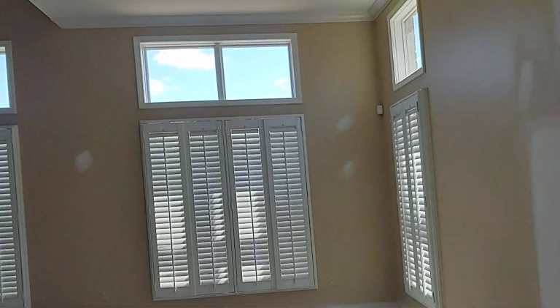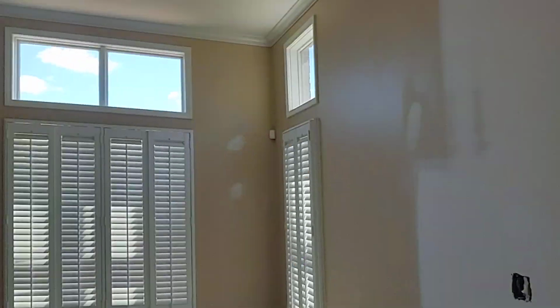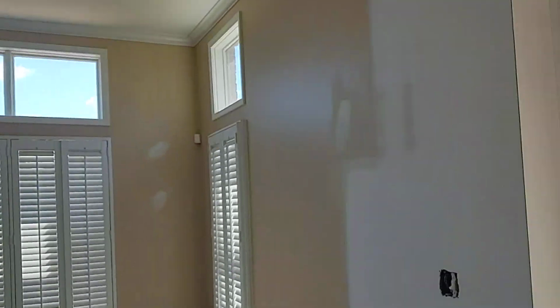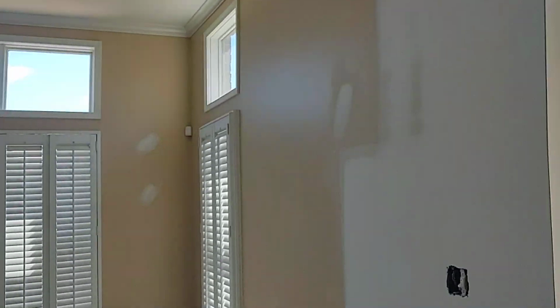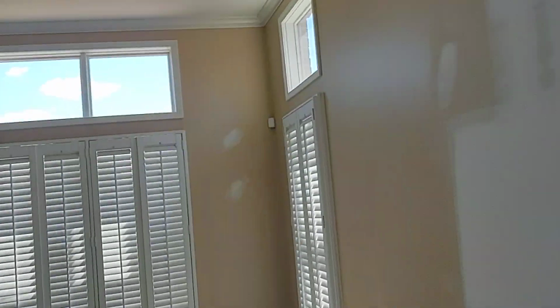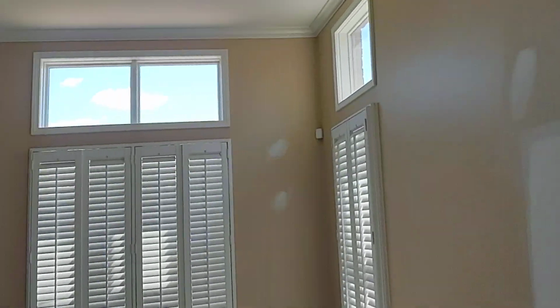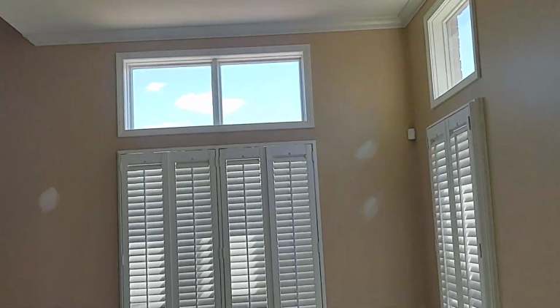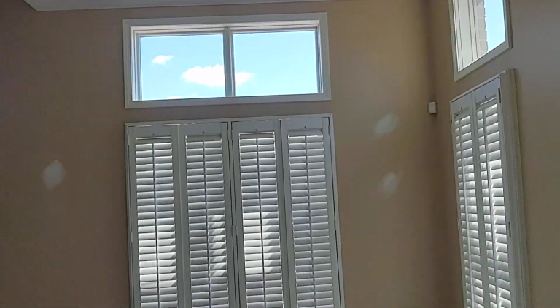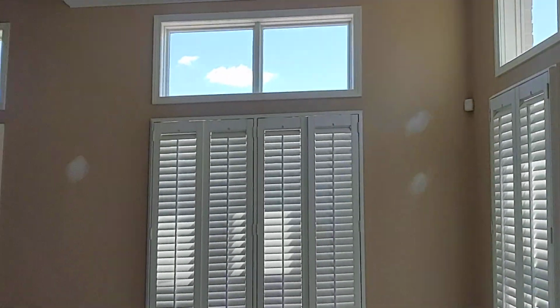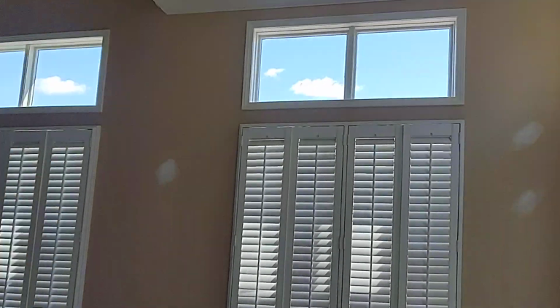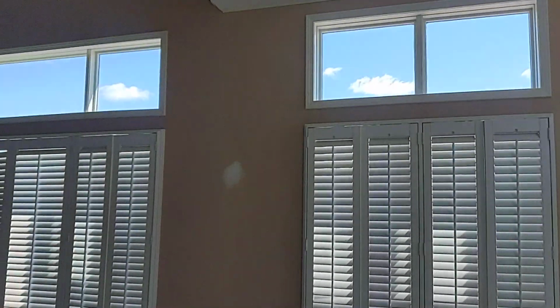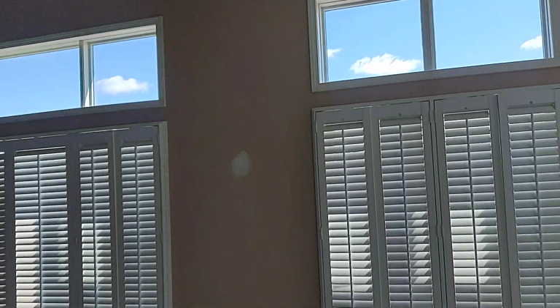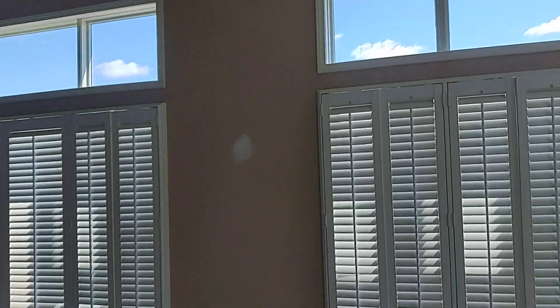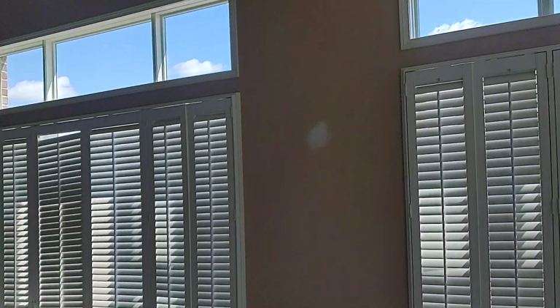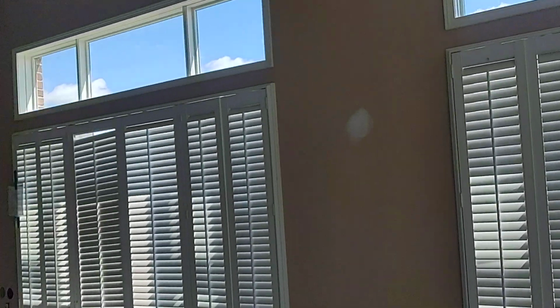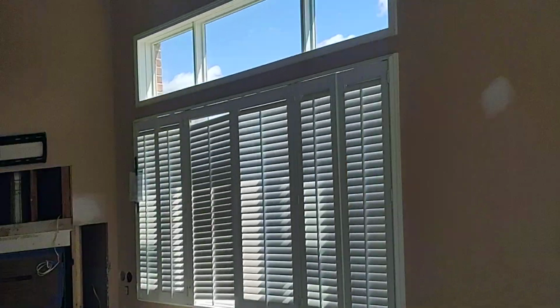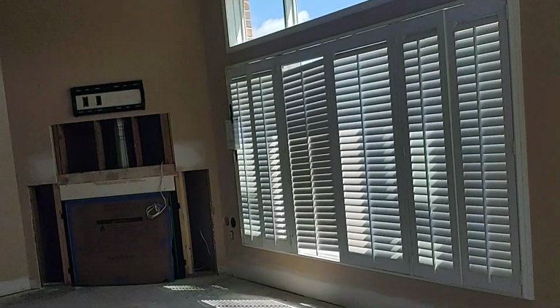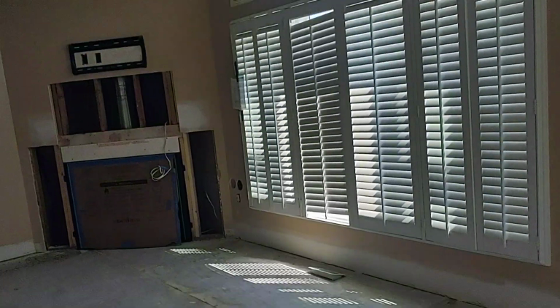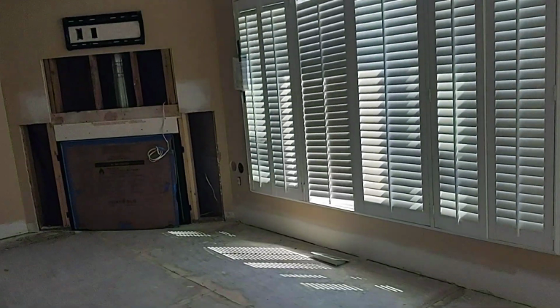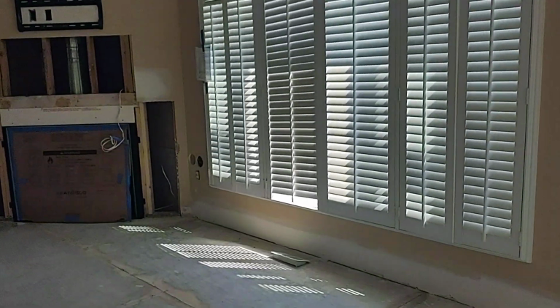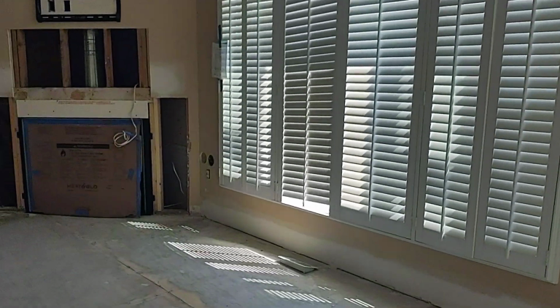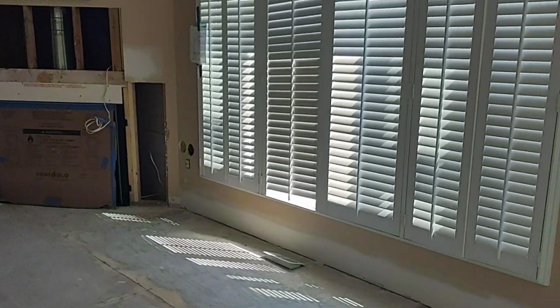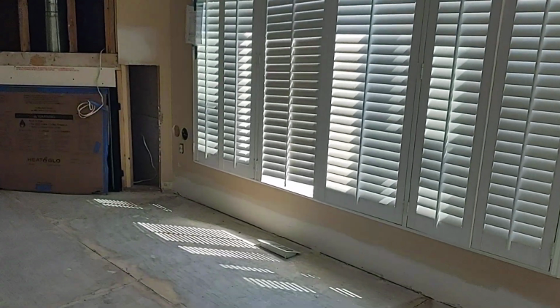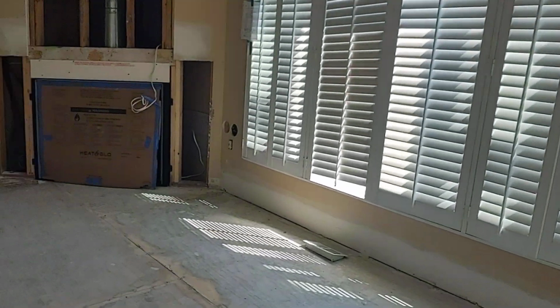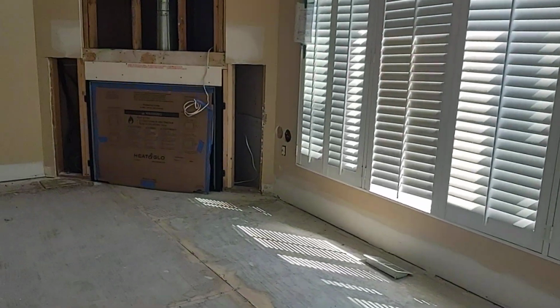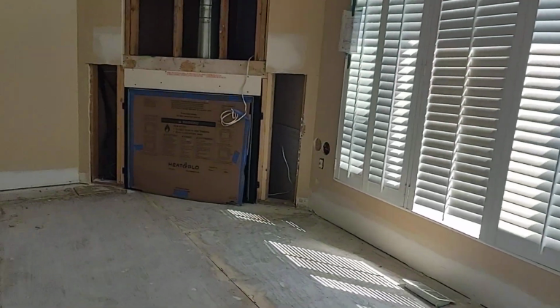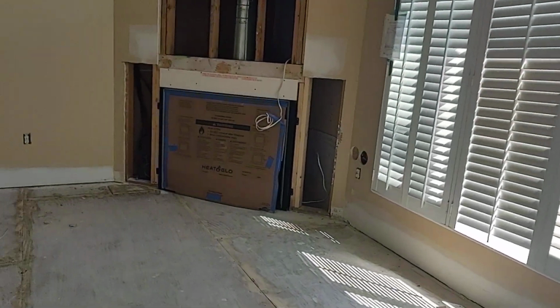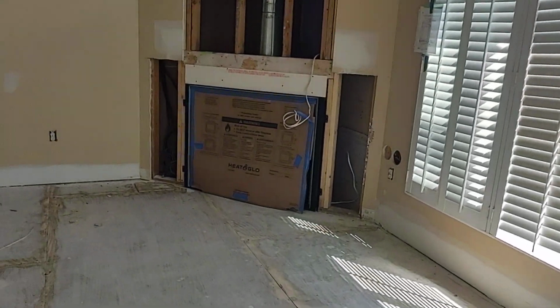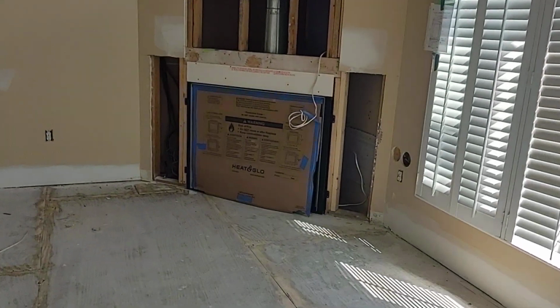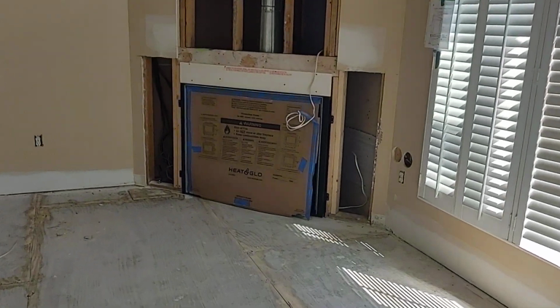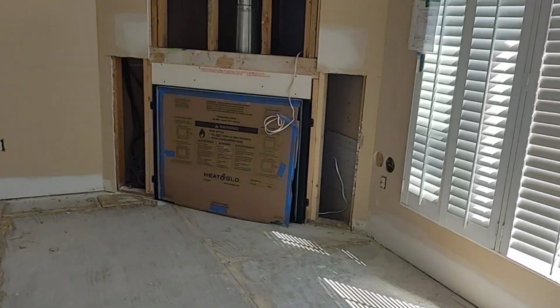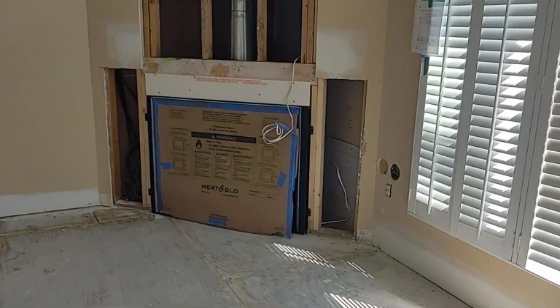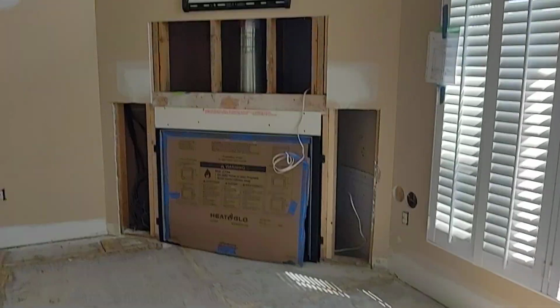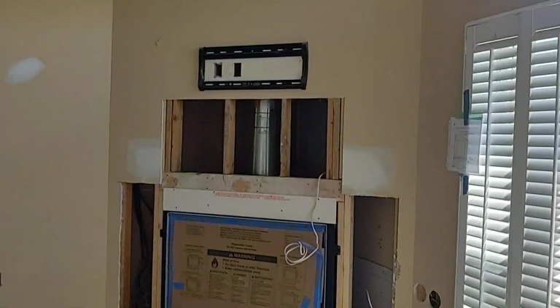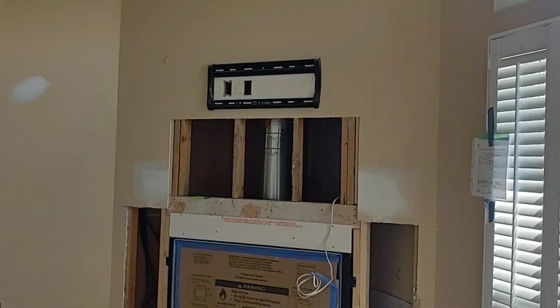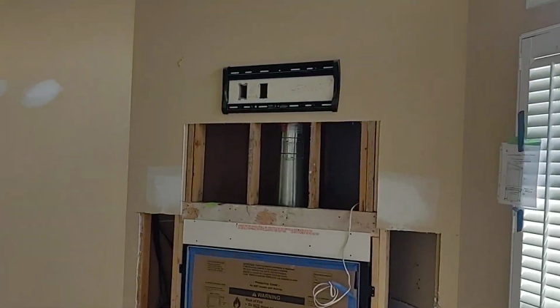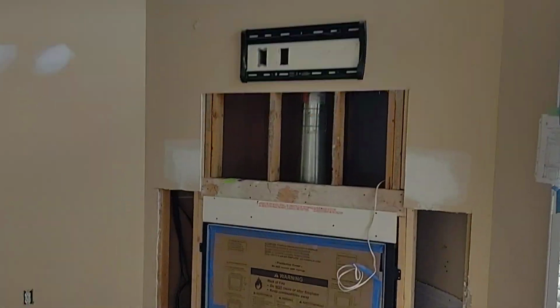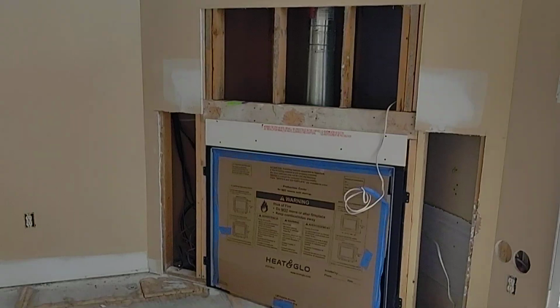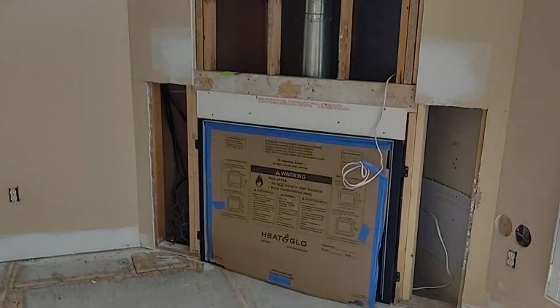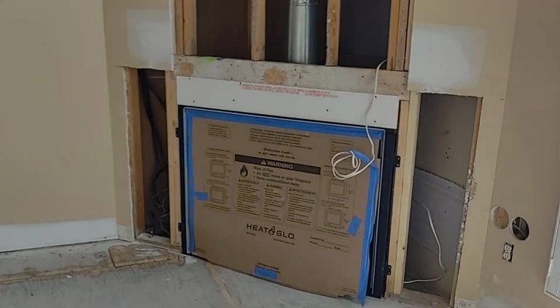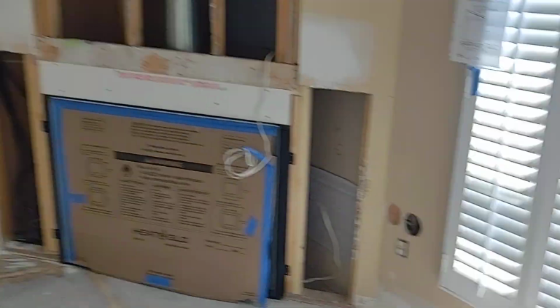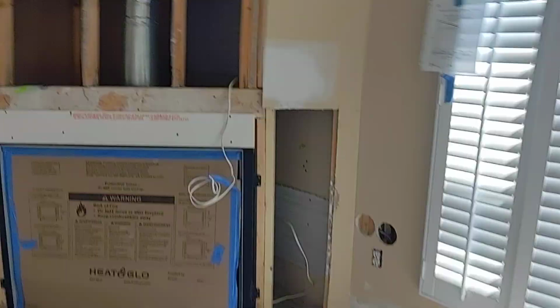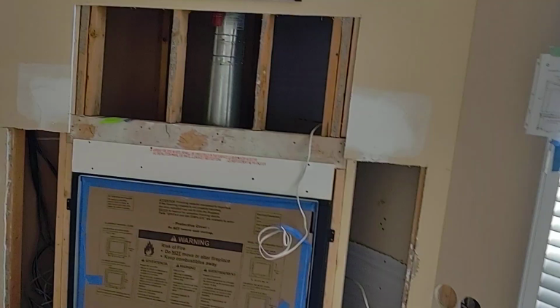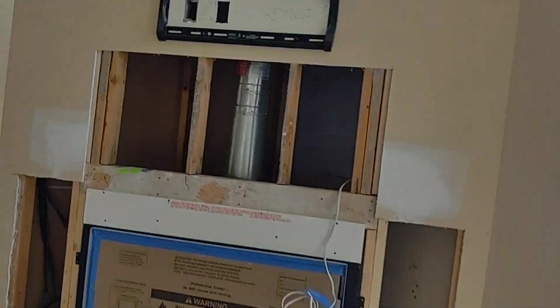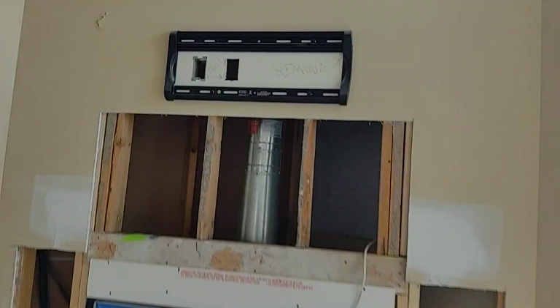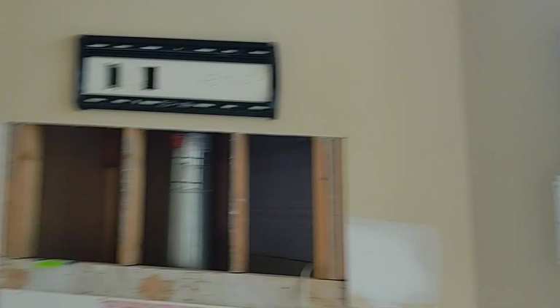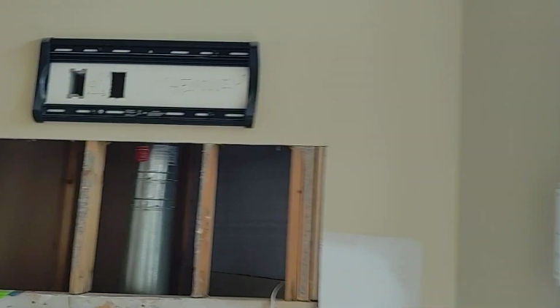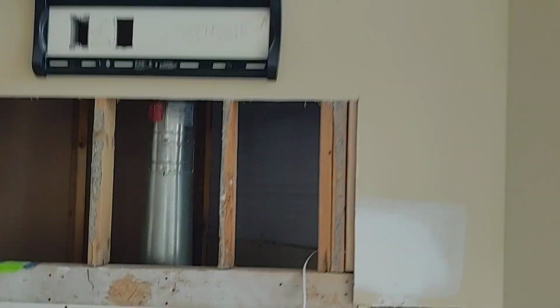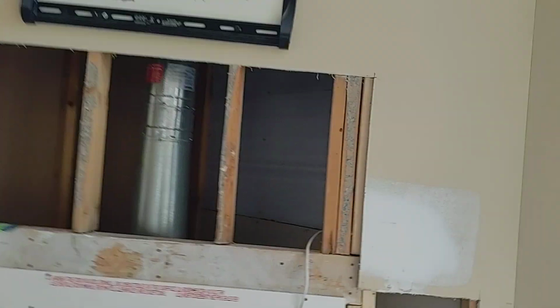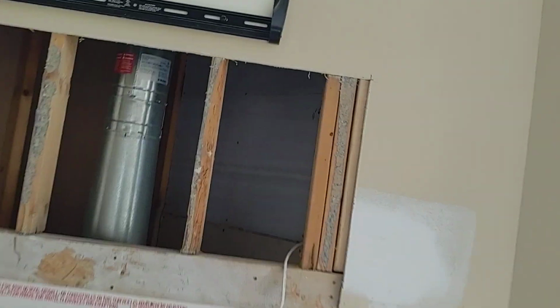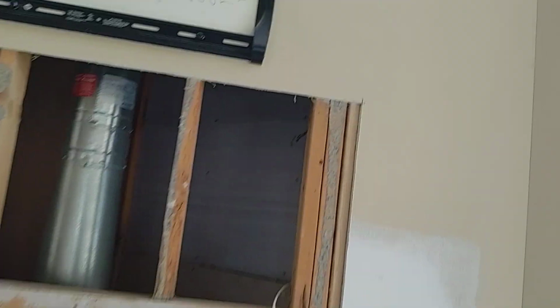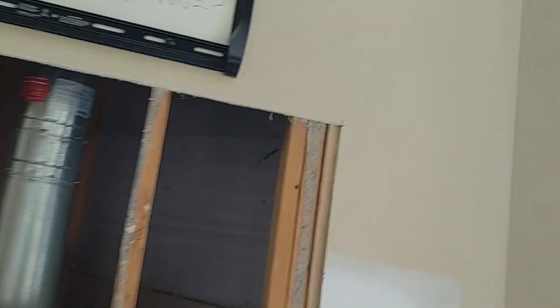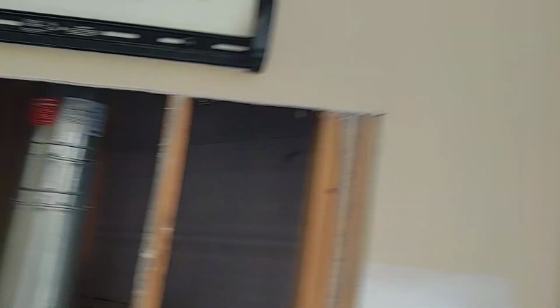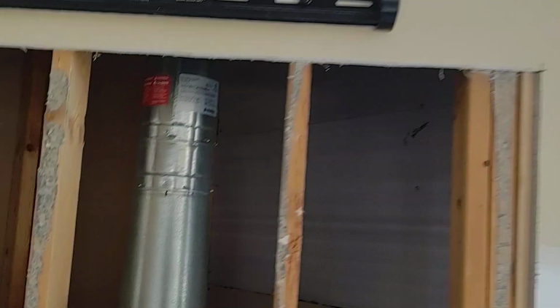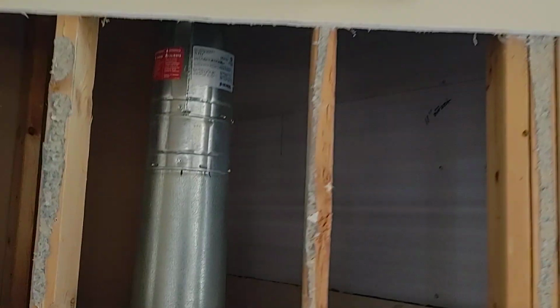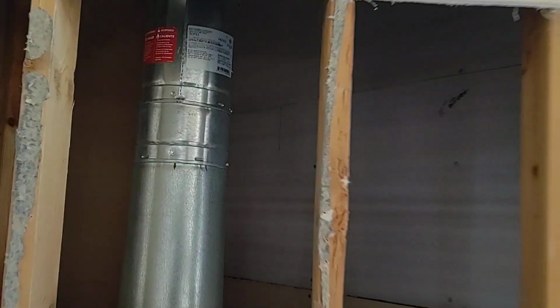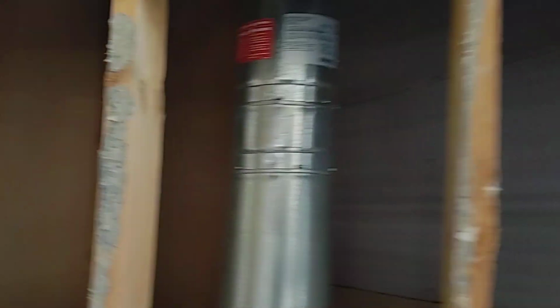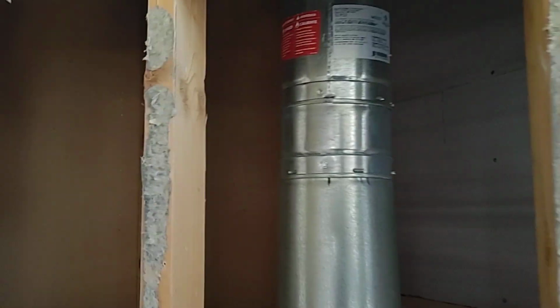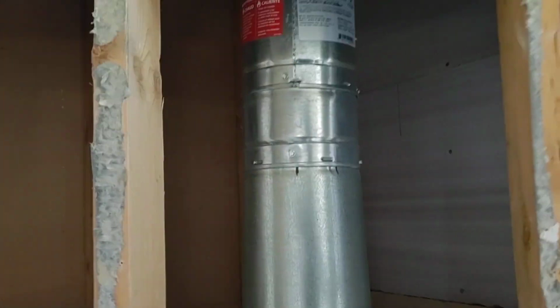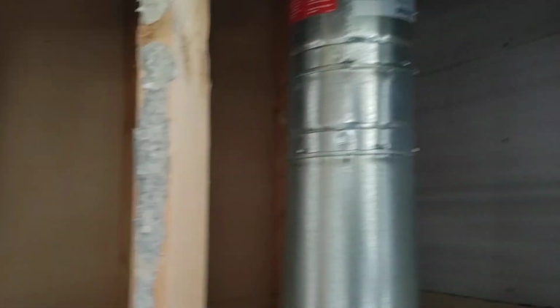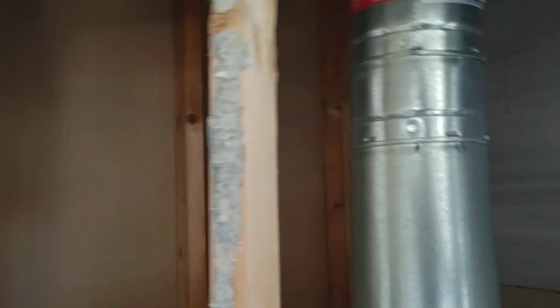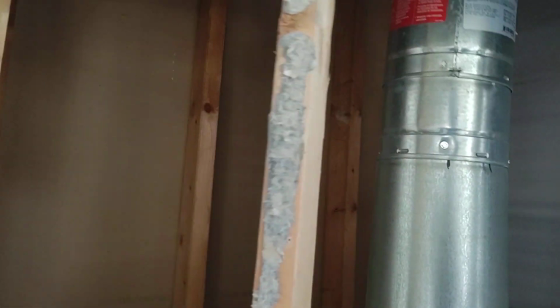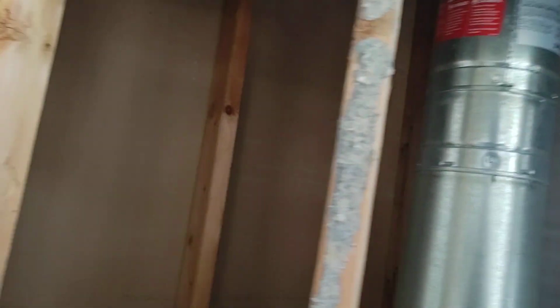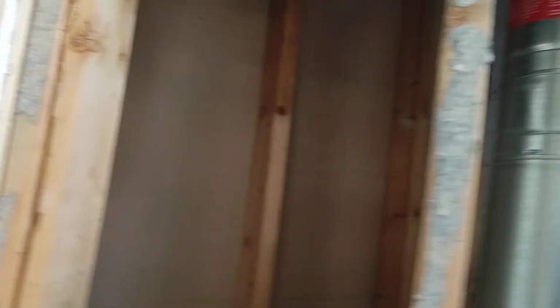Fireplace face — need to finish that off. It's a sheet of half-inch.